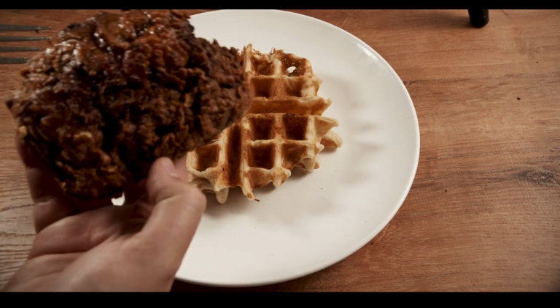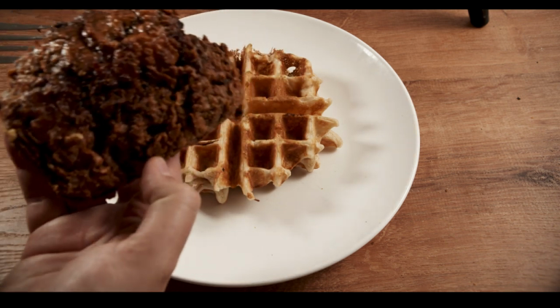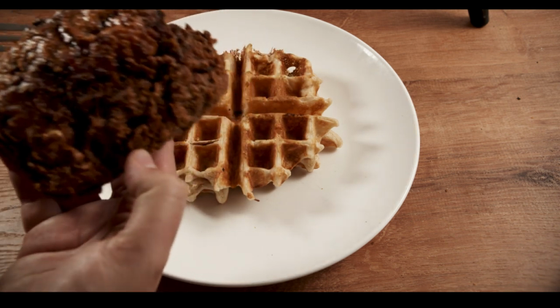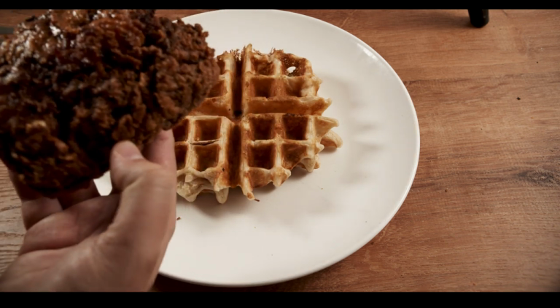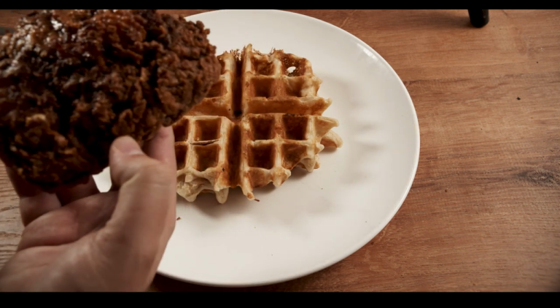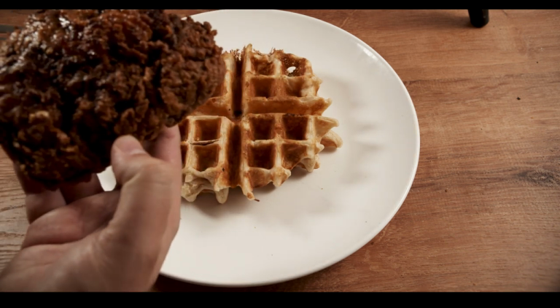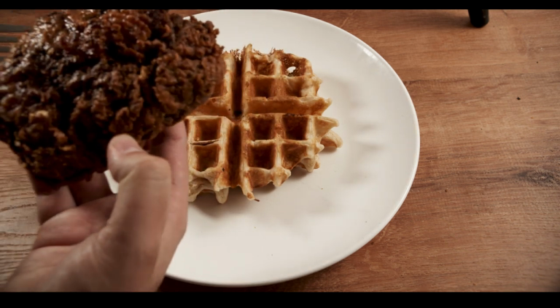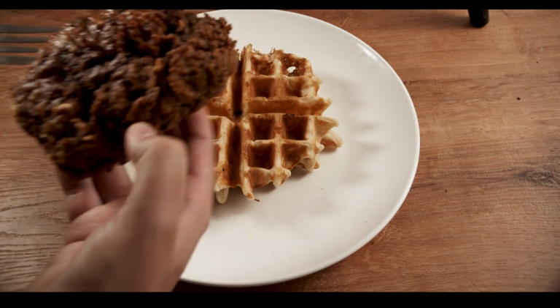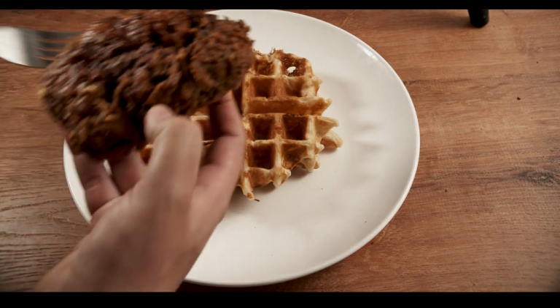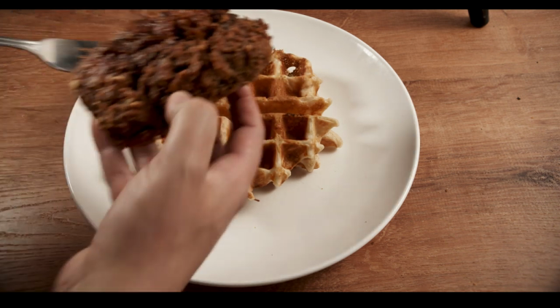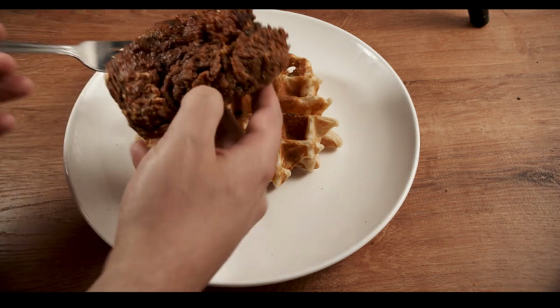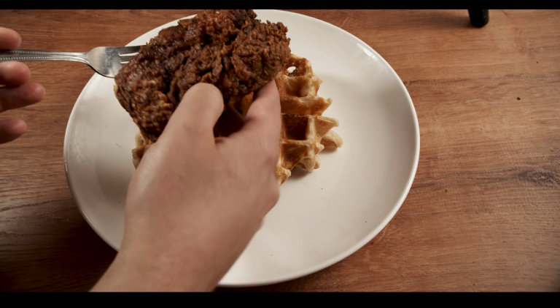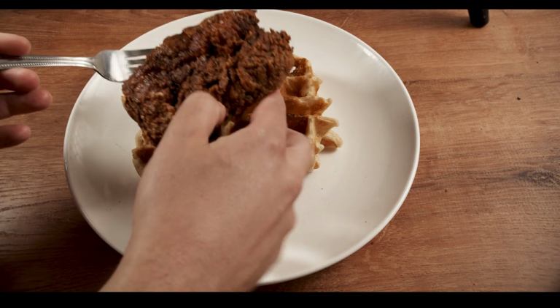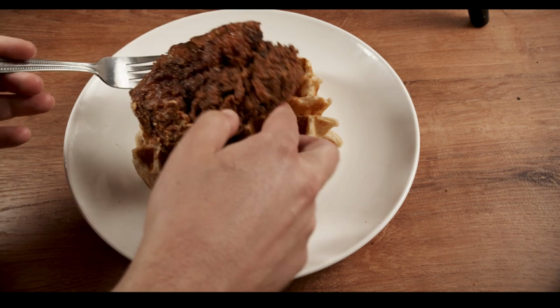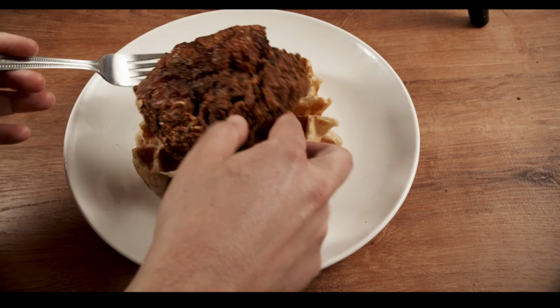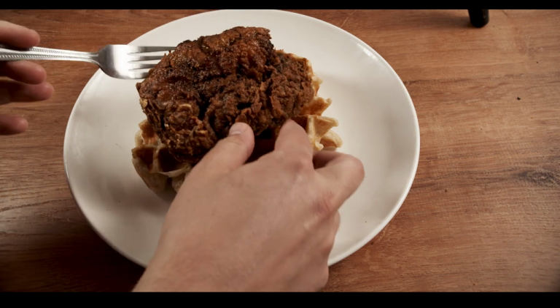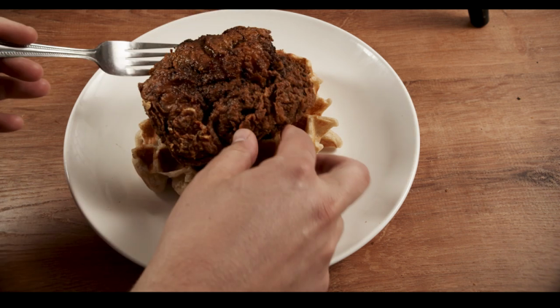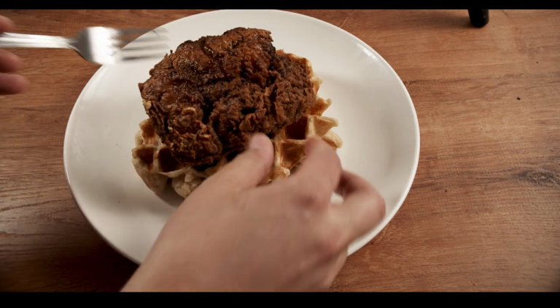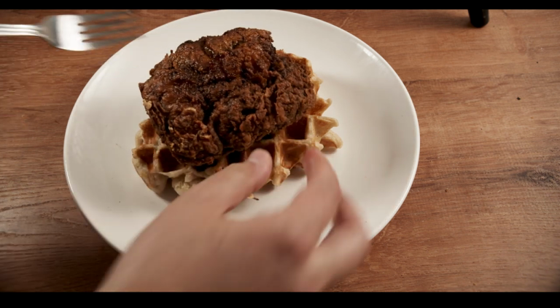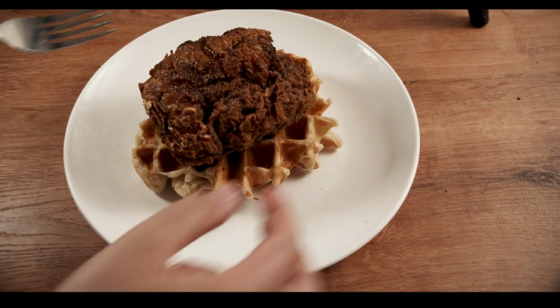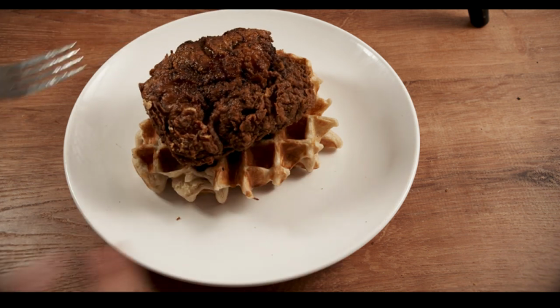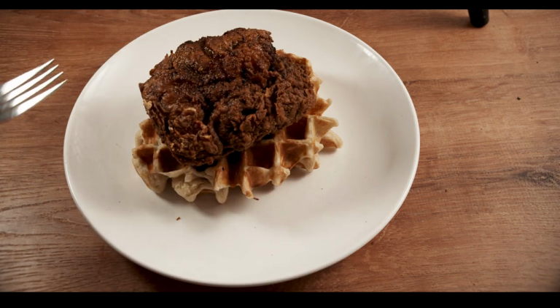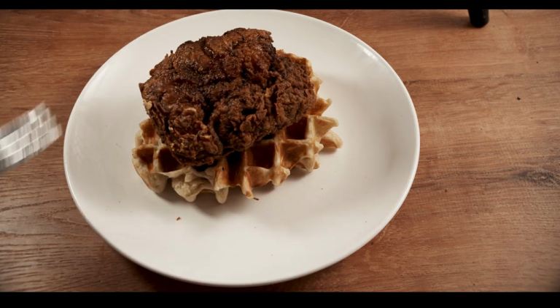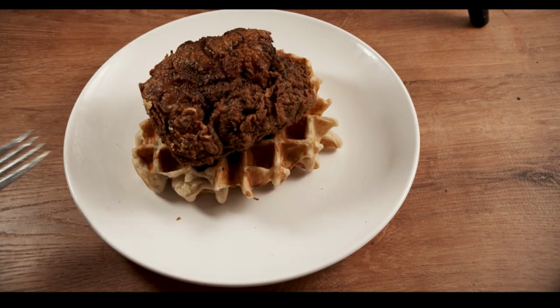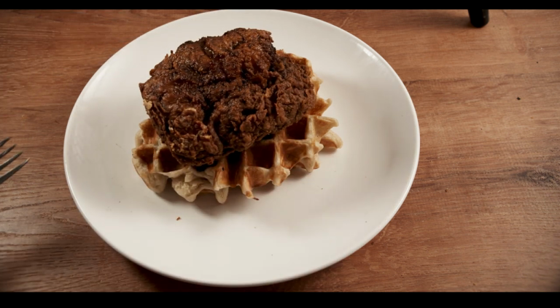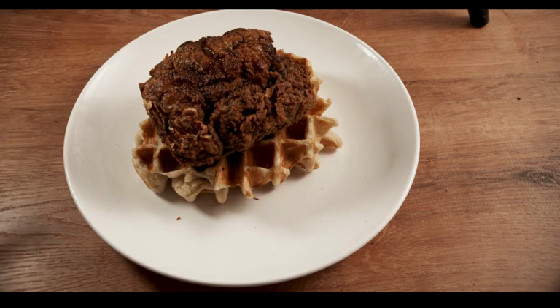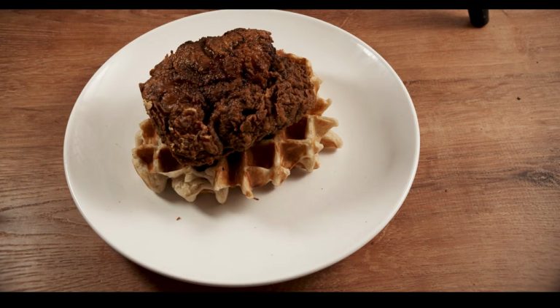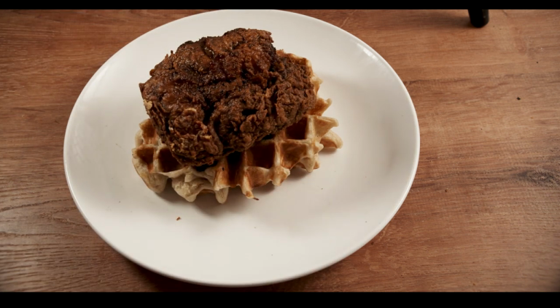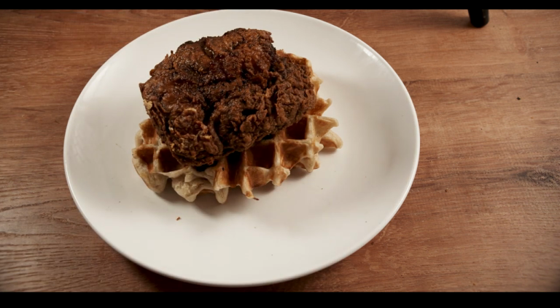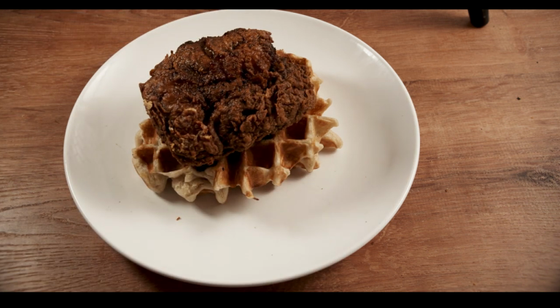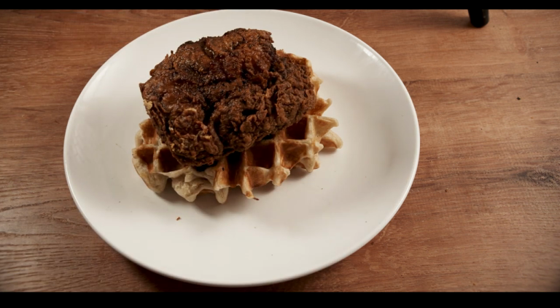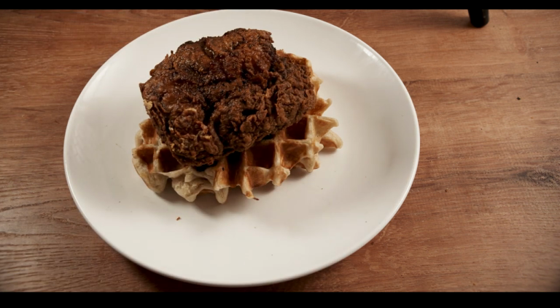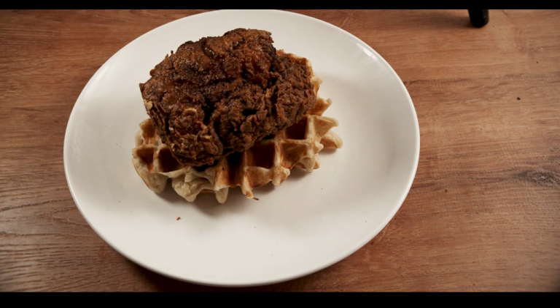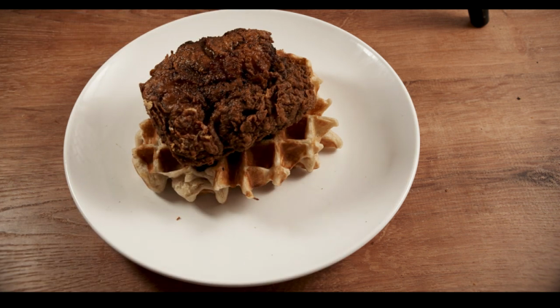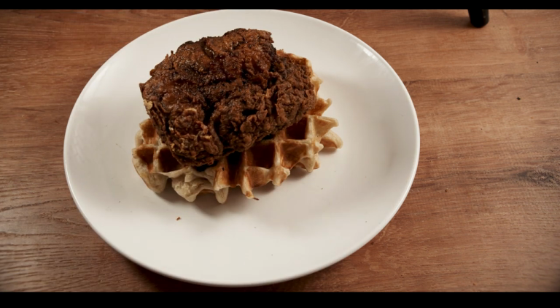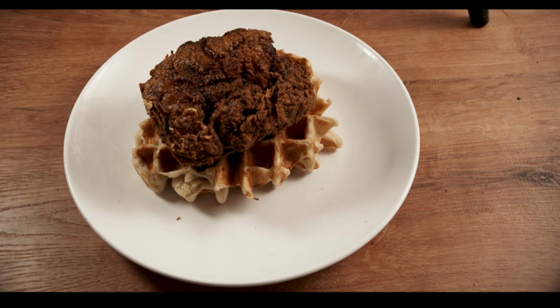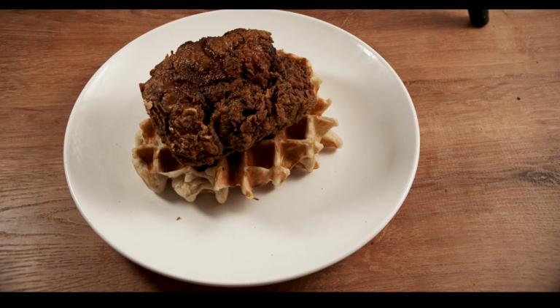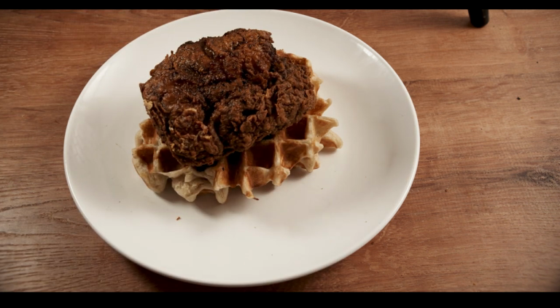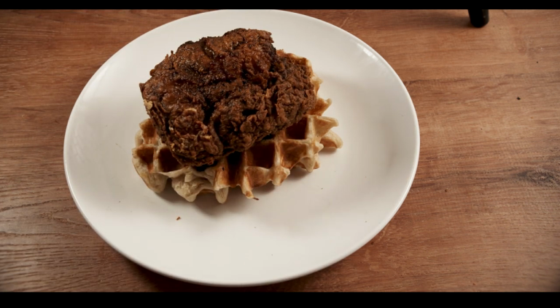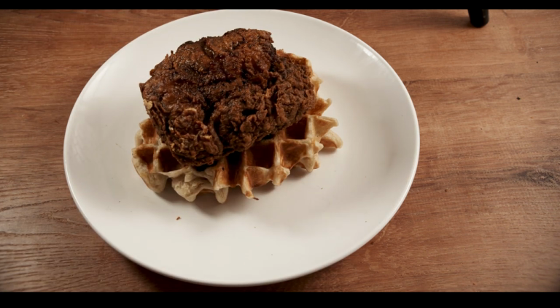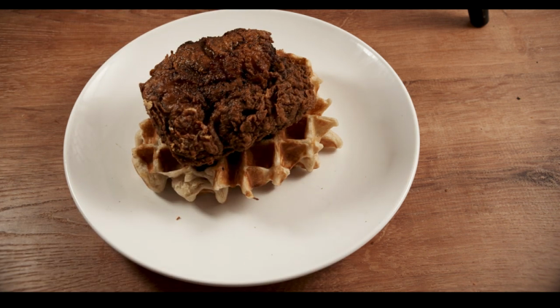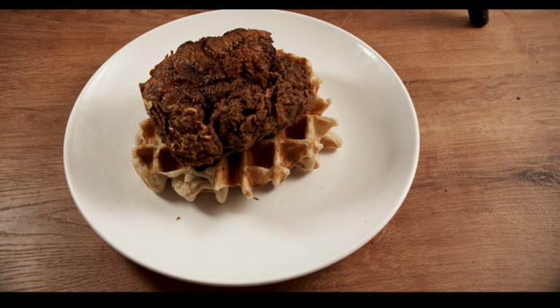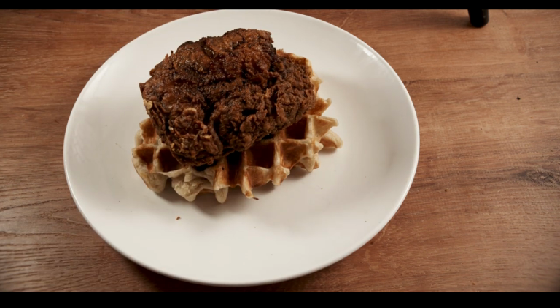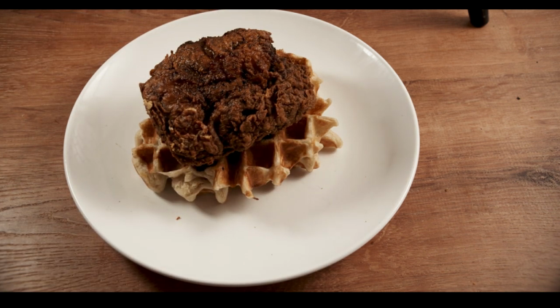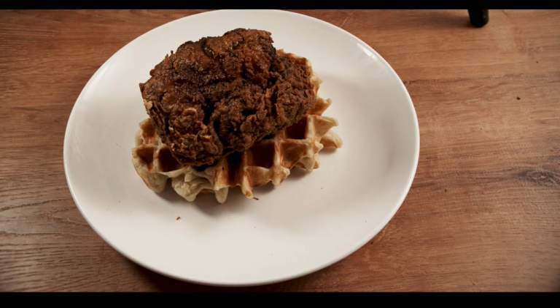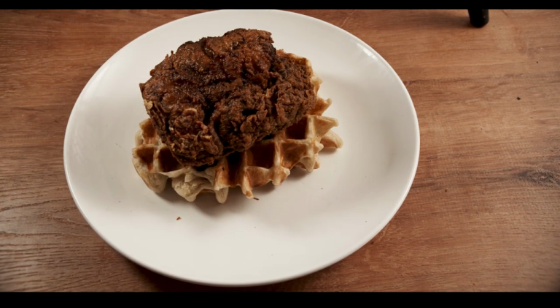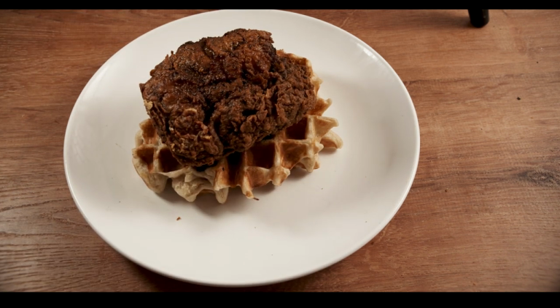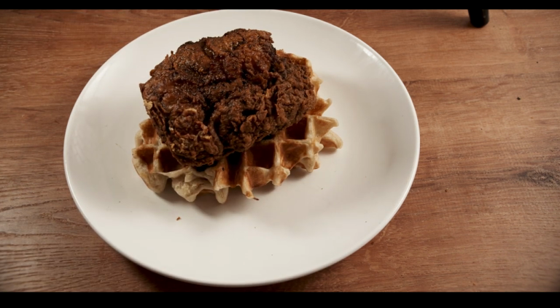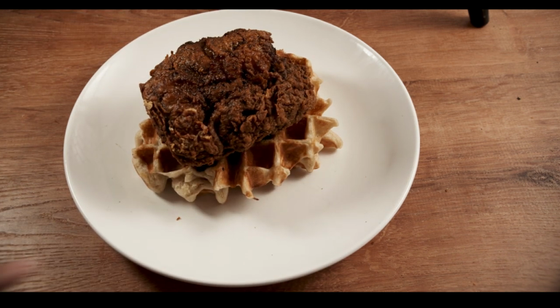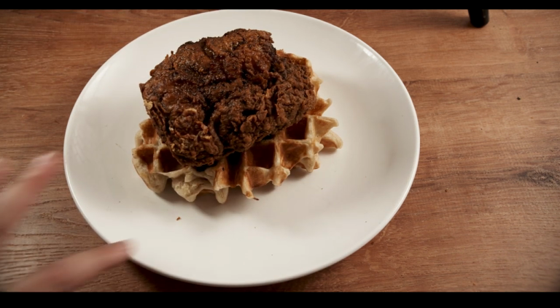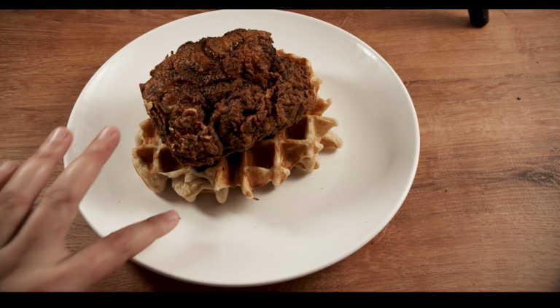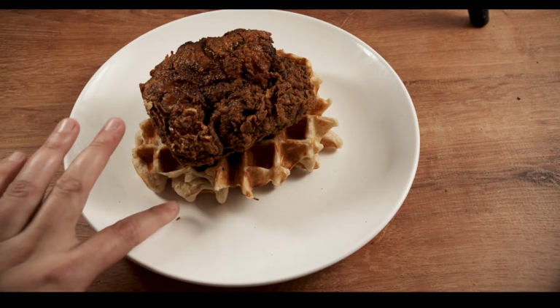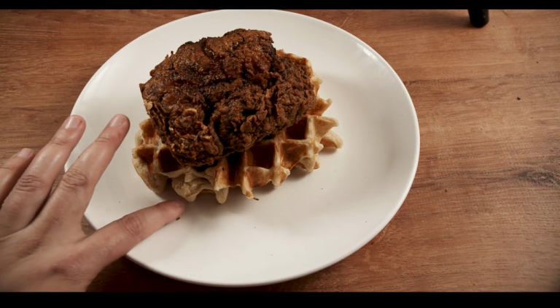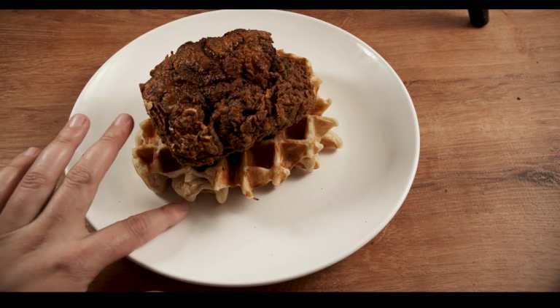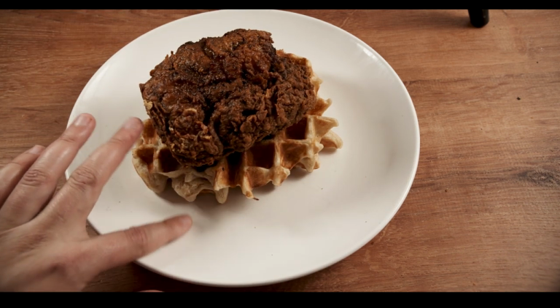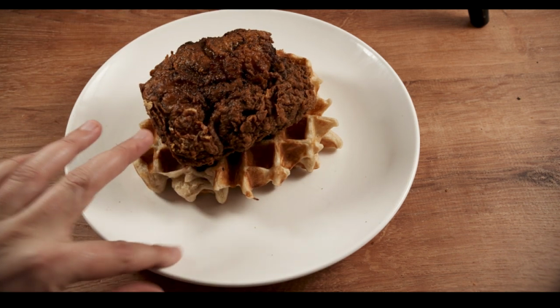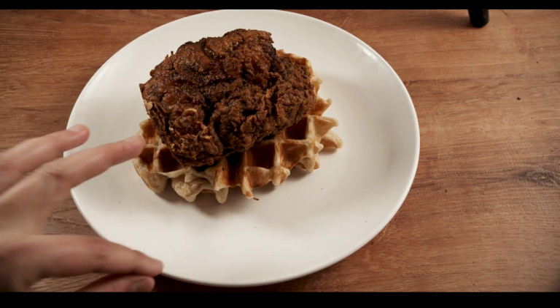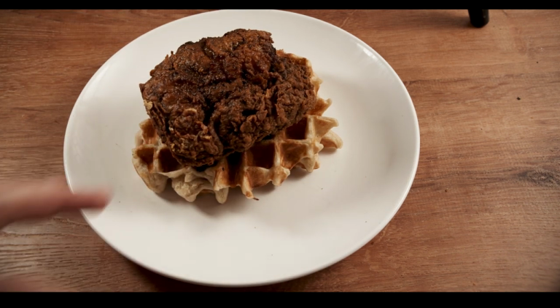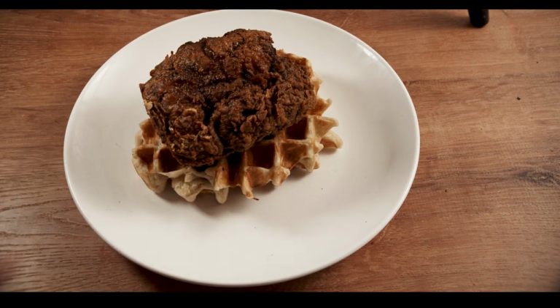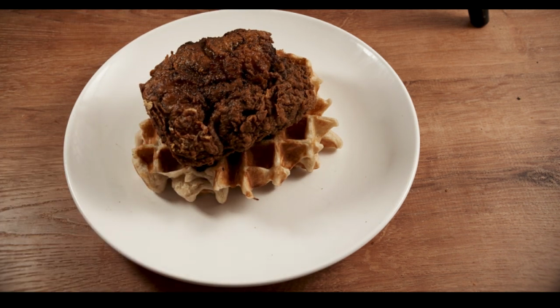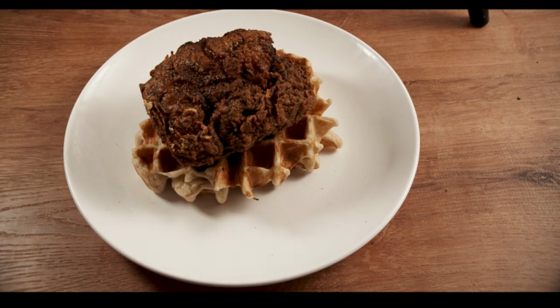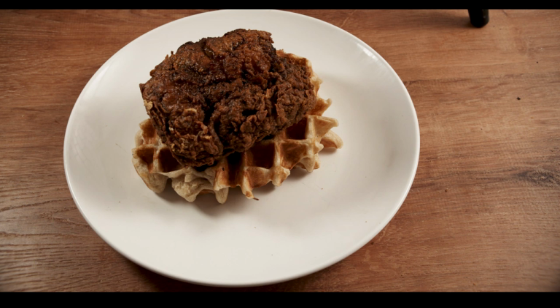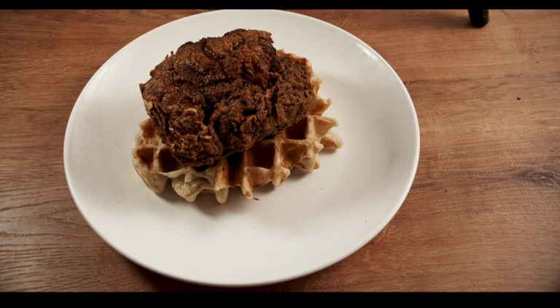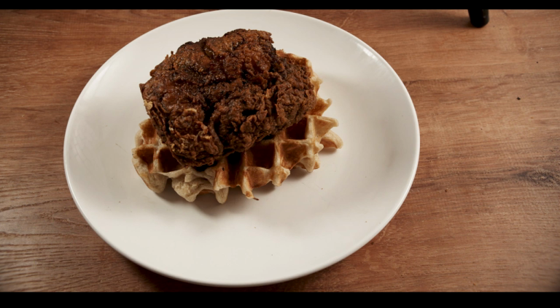Anyway, I hope you enjoyed this video. If you're new here, please consider subscribing. I'll see you guys next week — stay safe out there. Alright, bye.